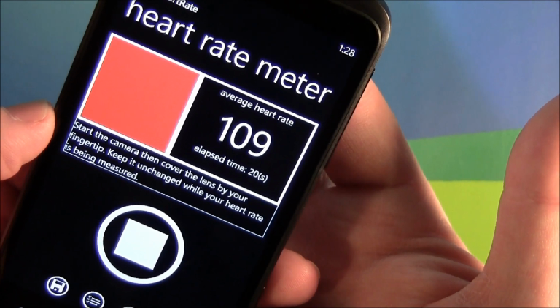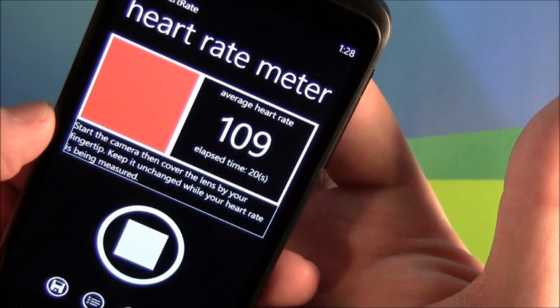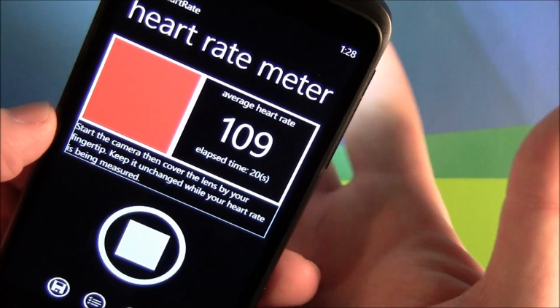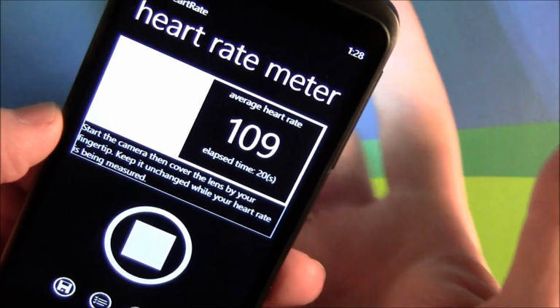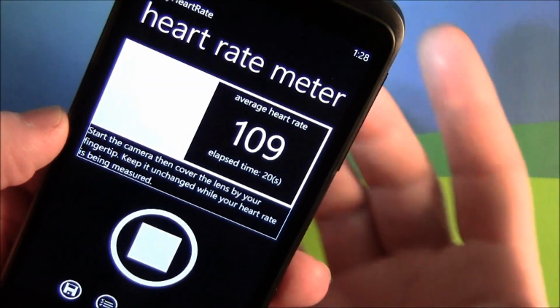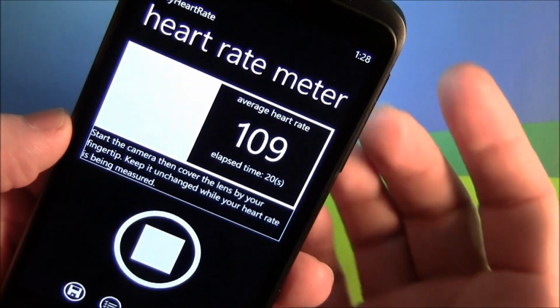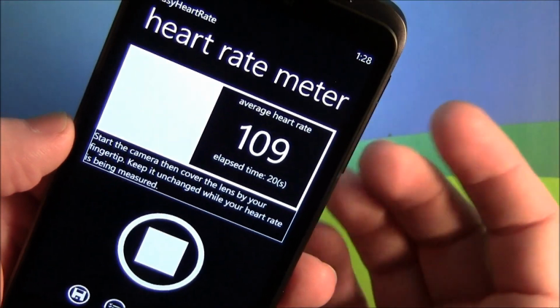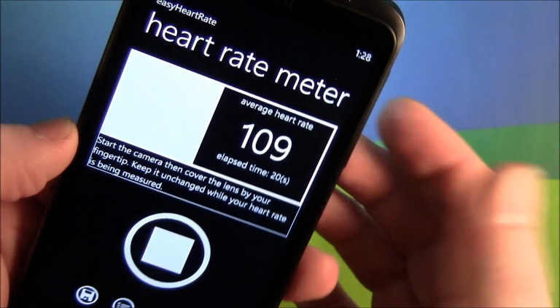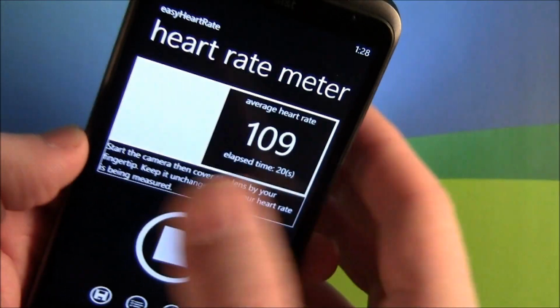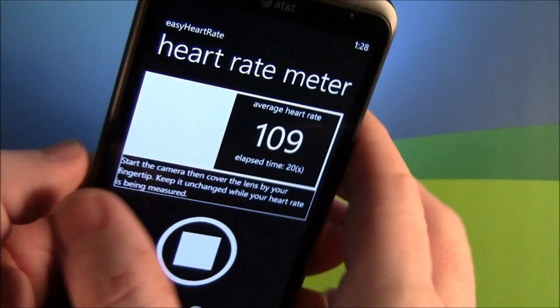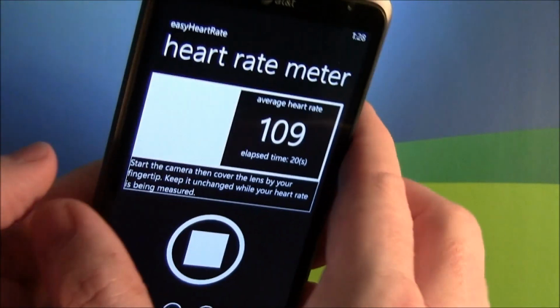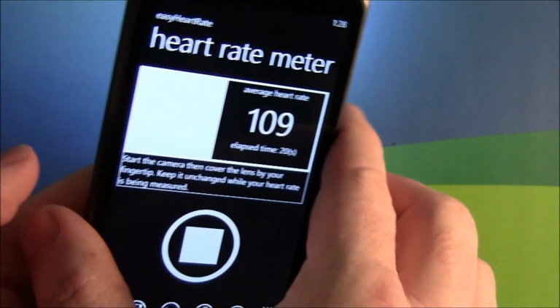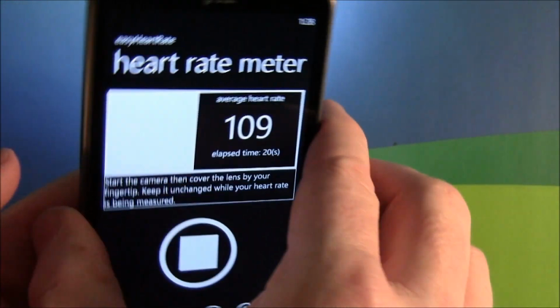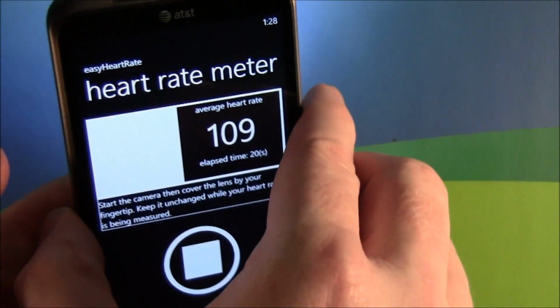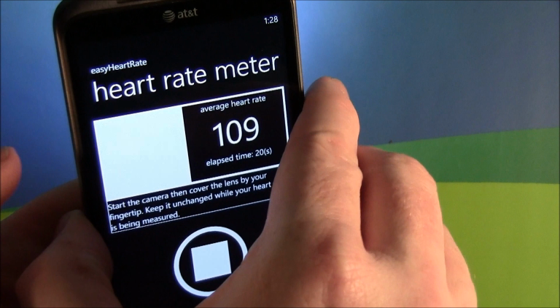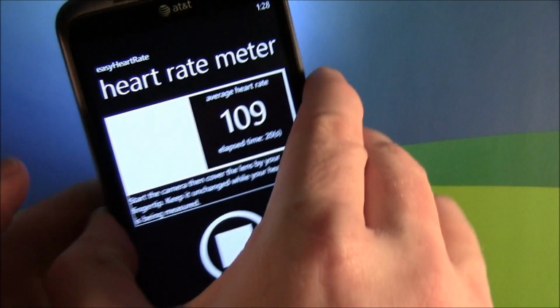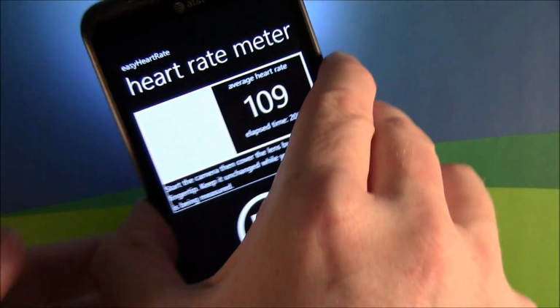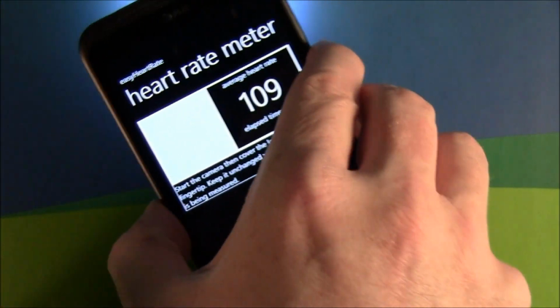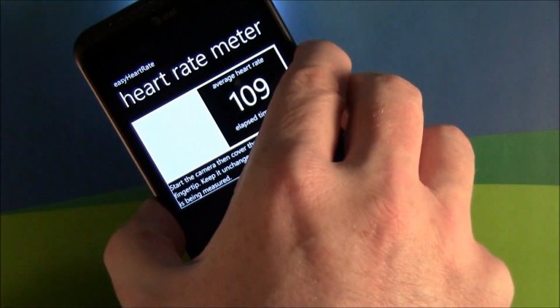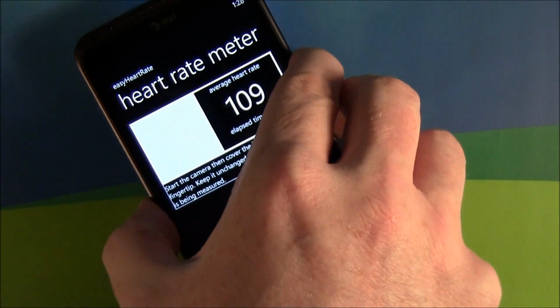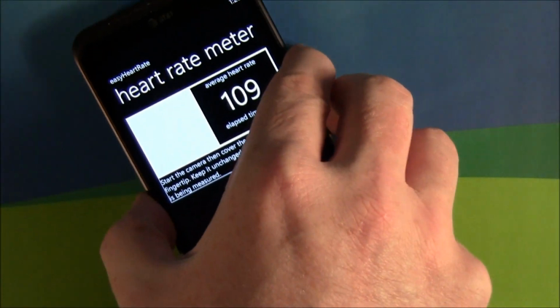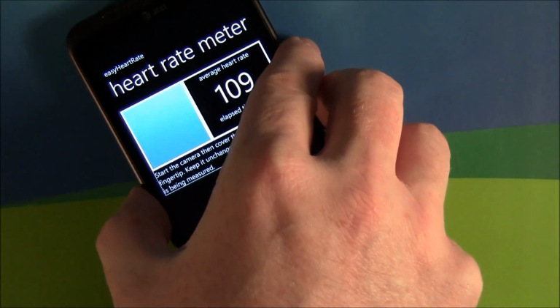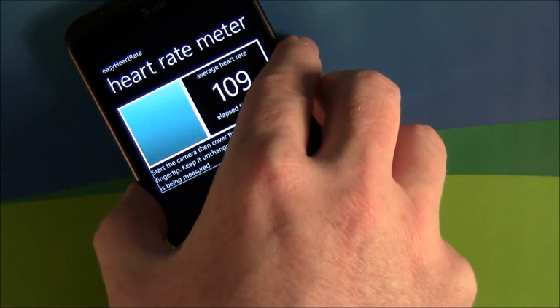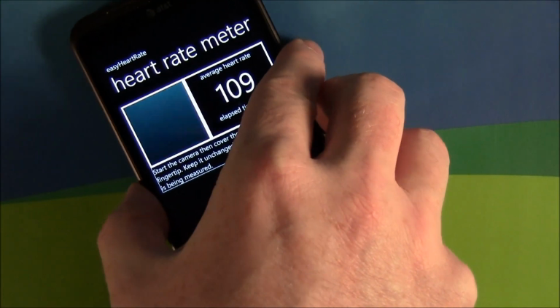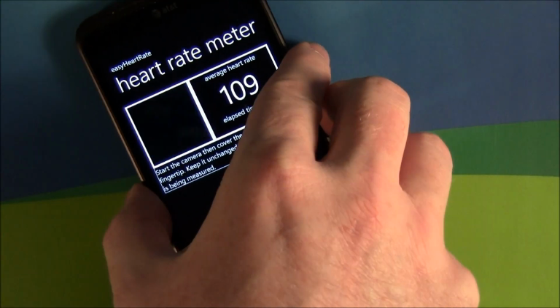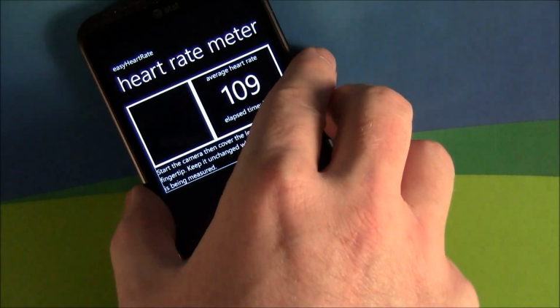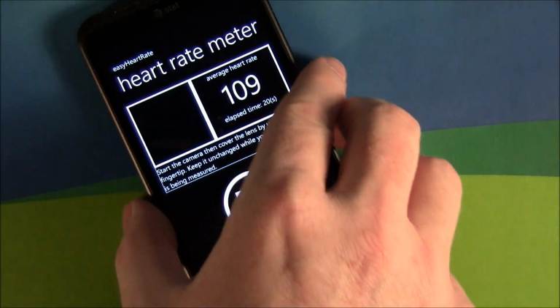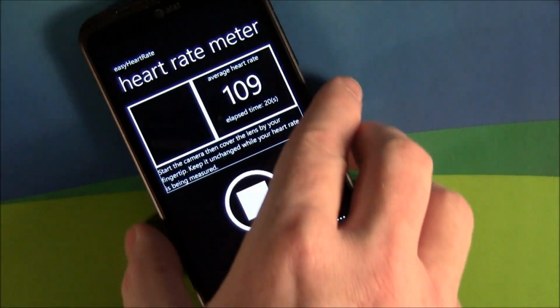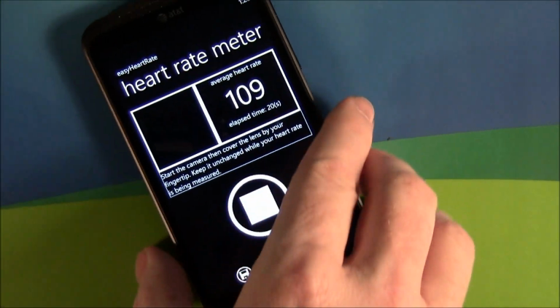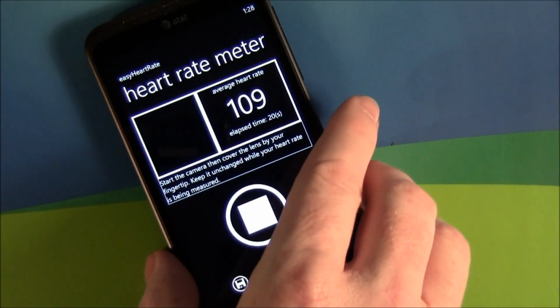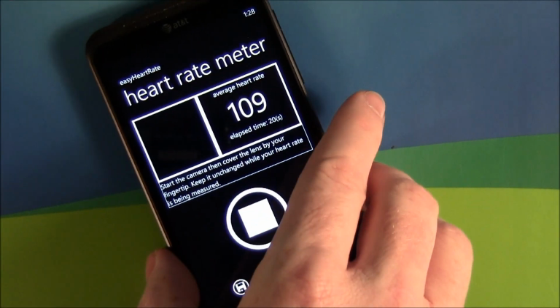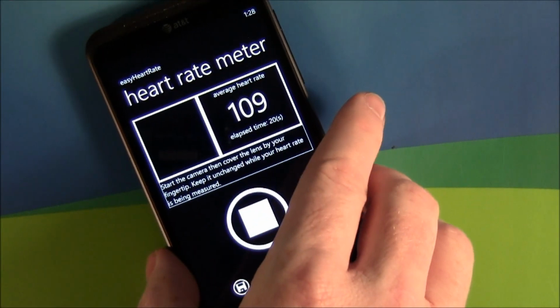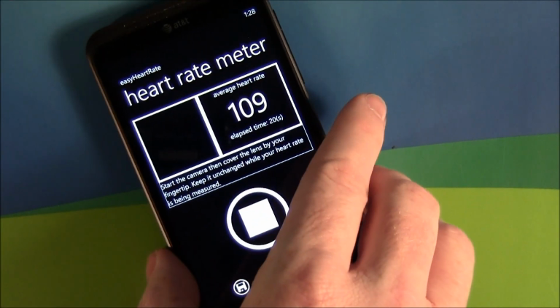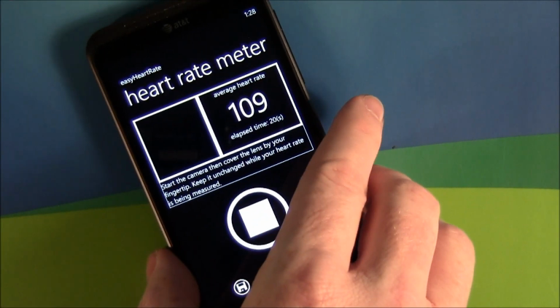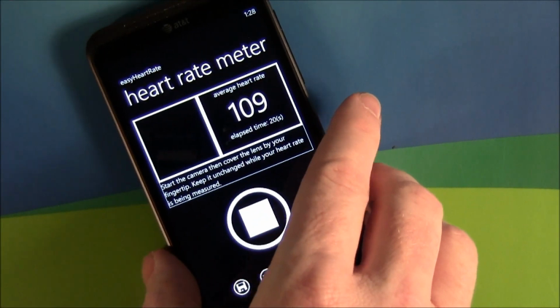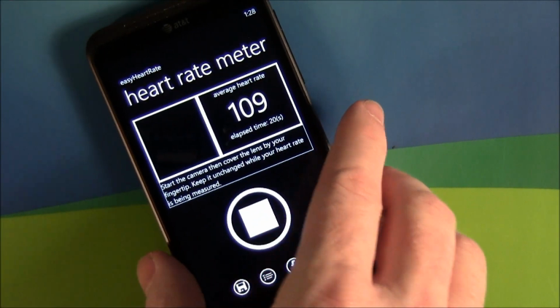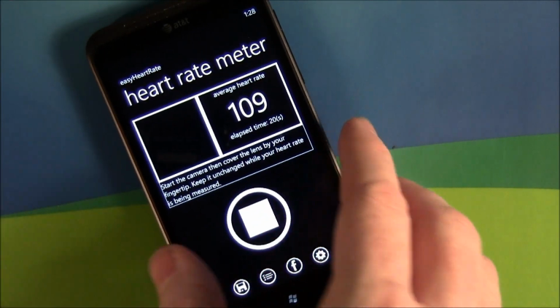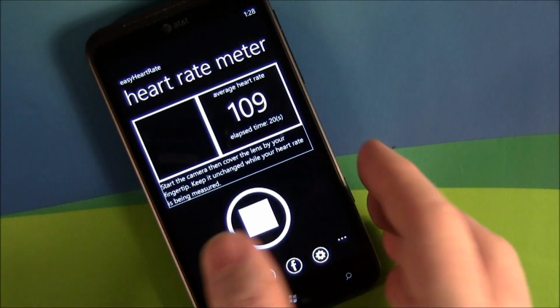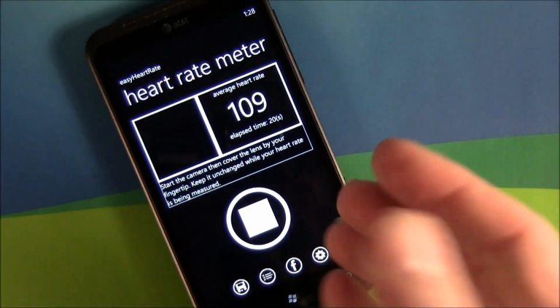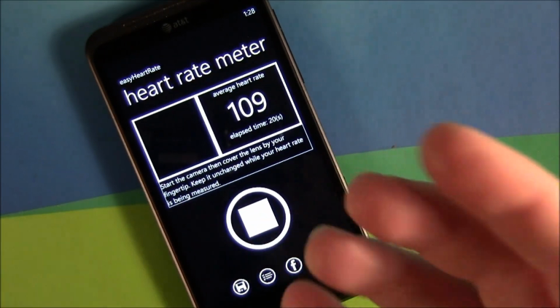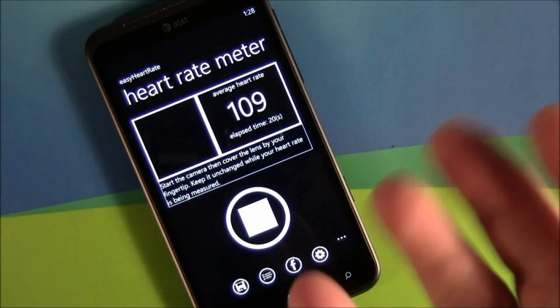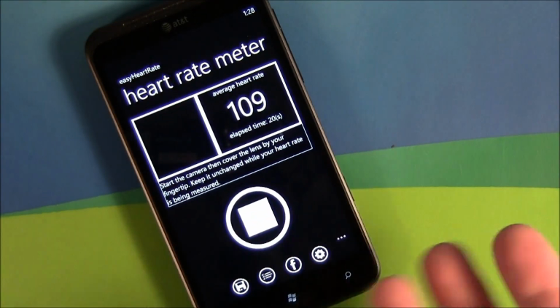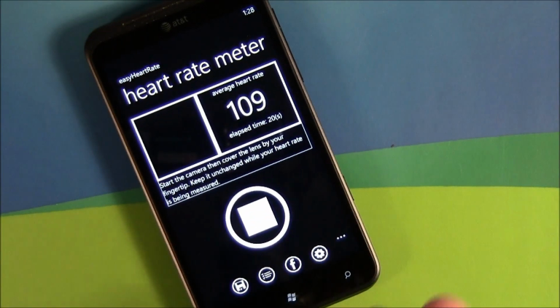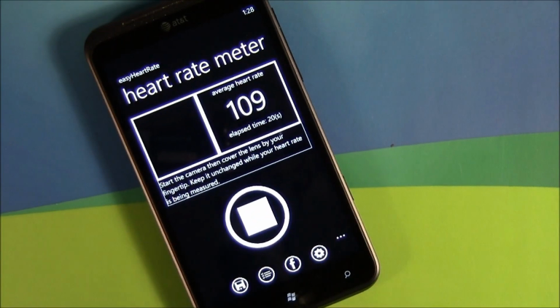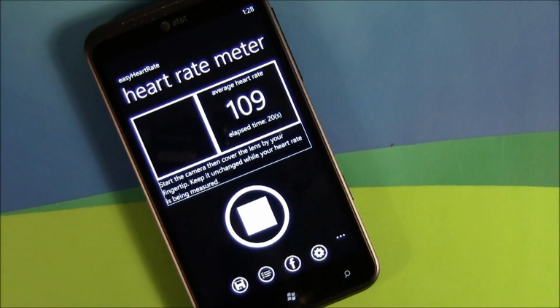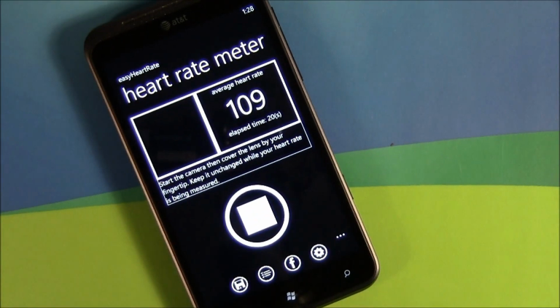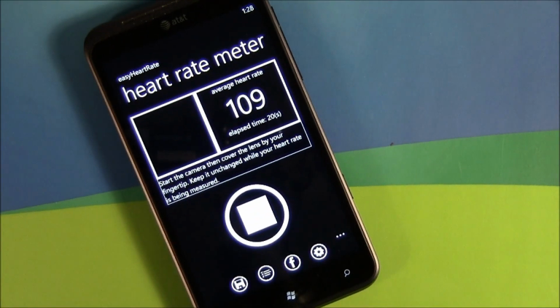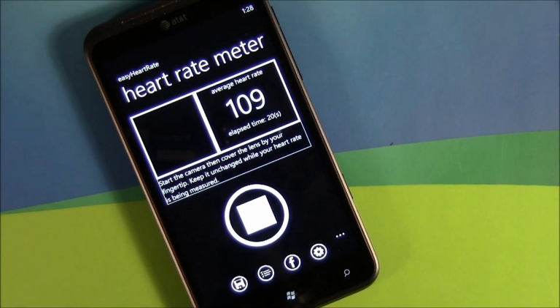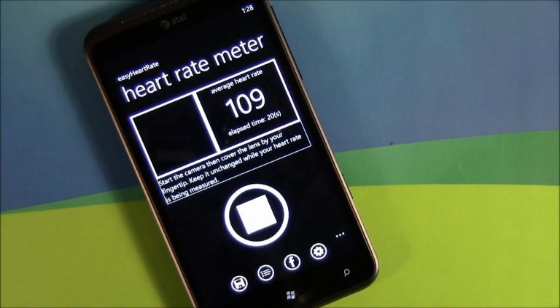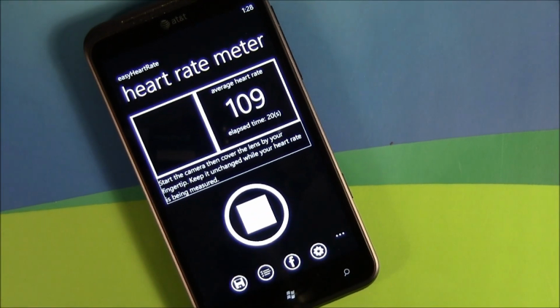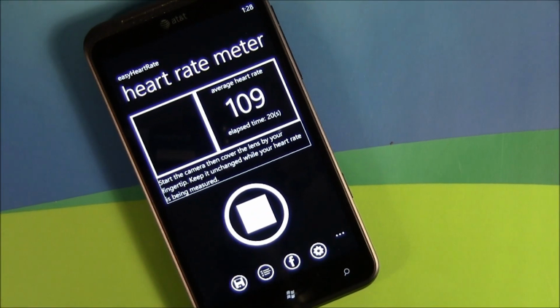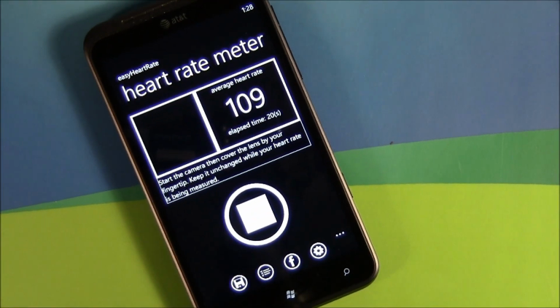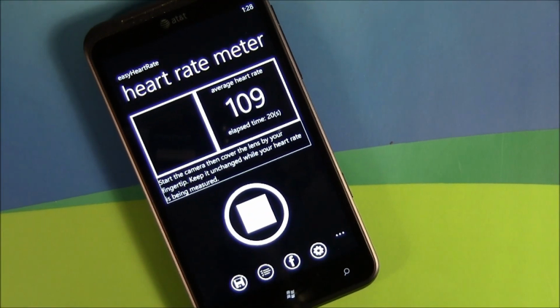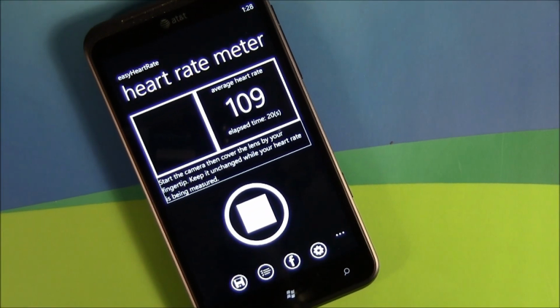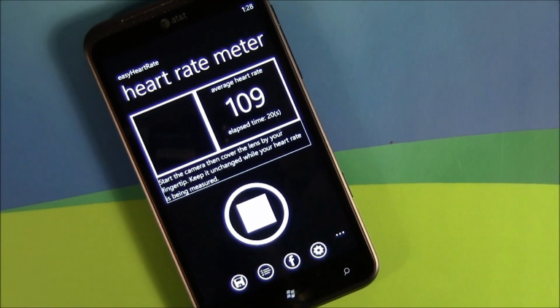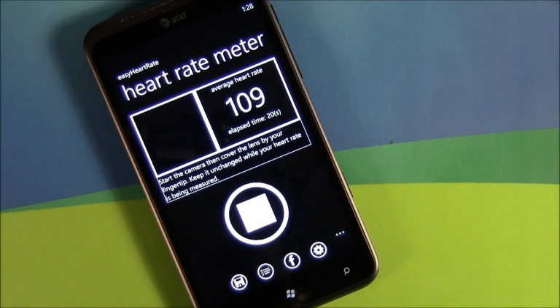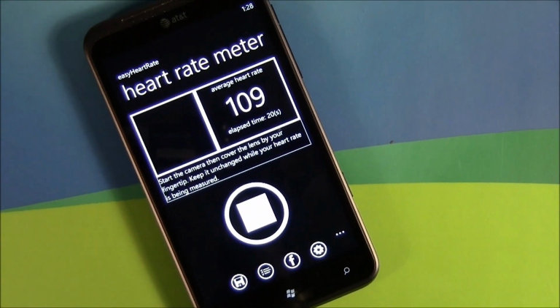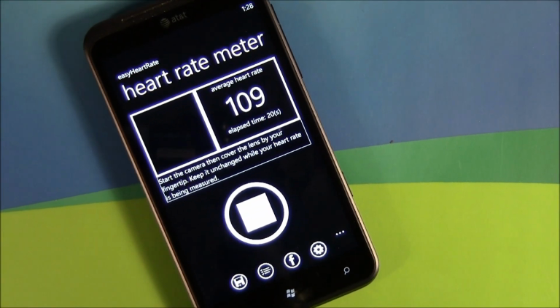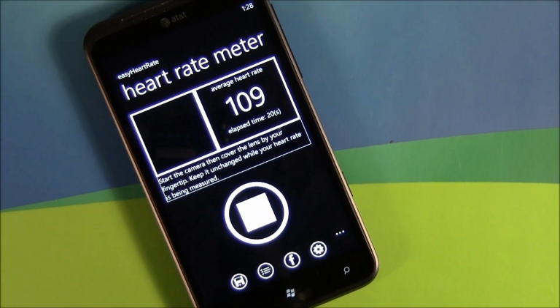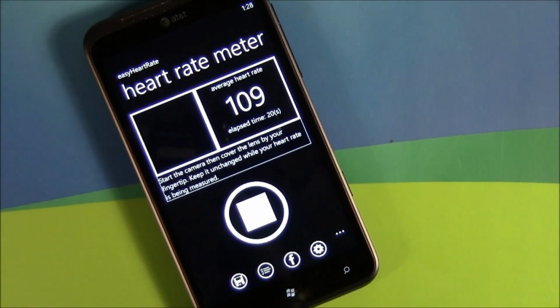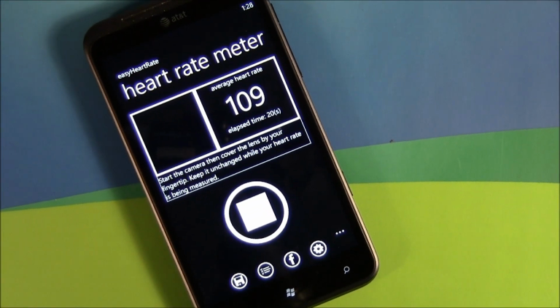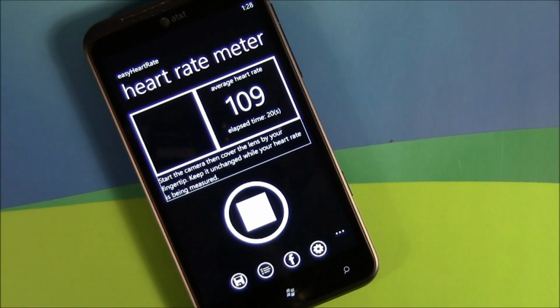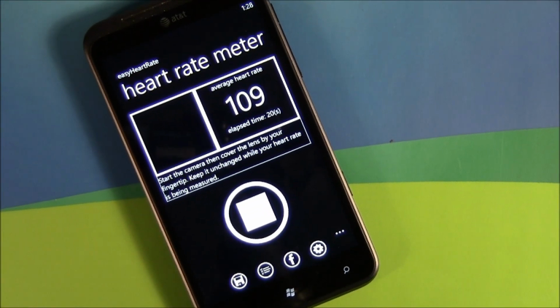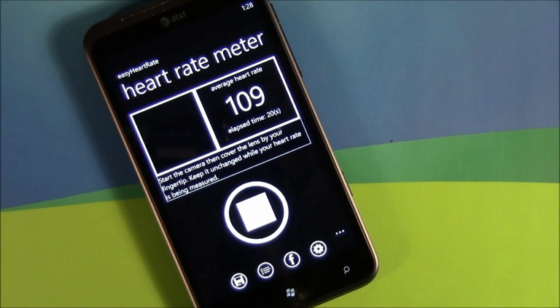It takes a few seconds for it to read, and when it's done it will give you your average heart rate. You can save it to your history, share it, and all that fun stuff.